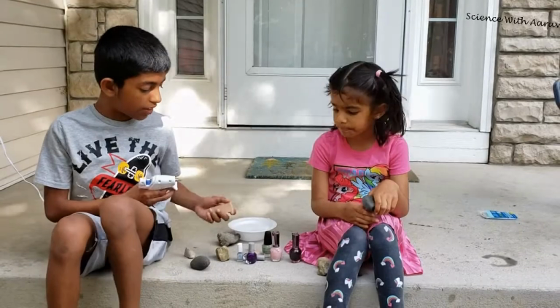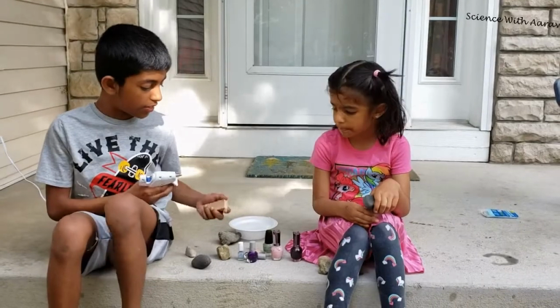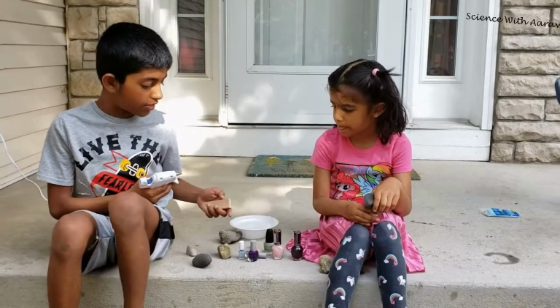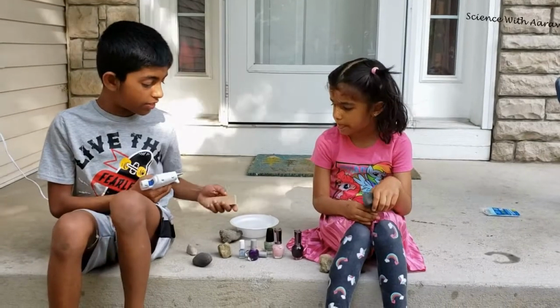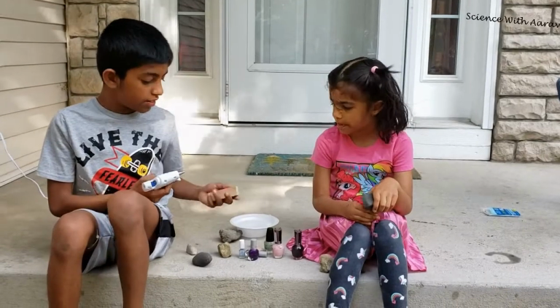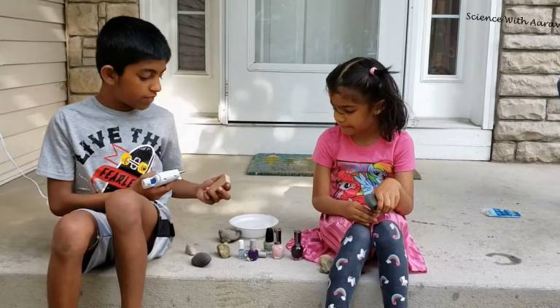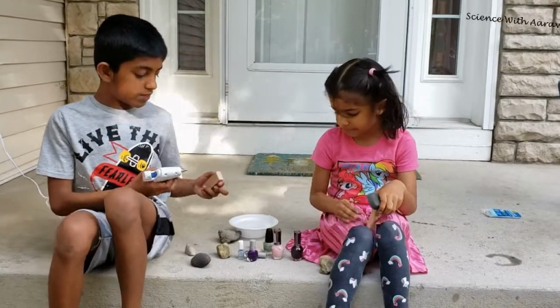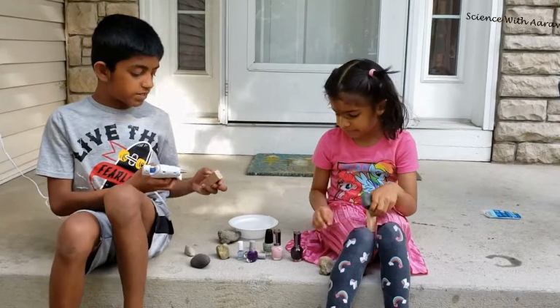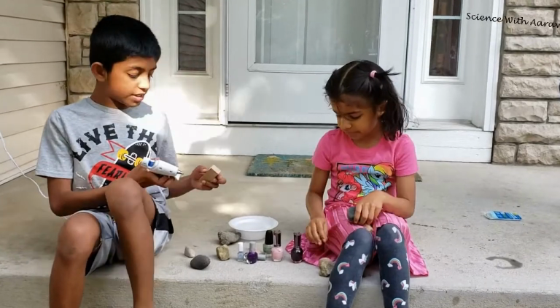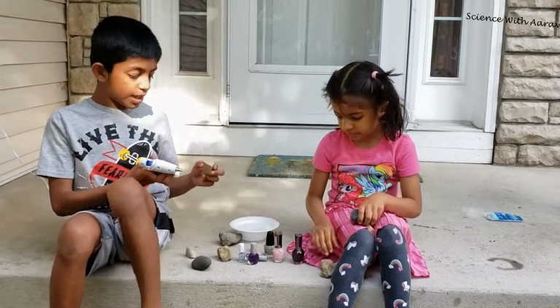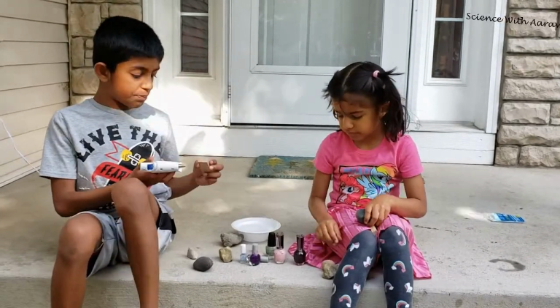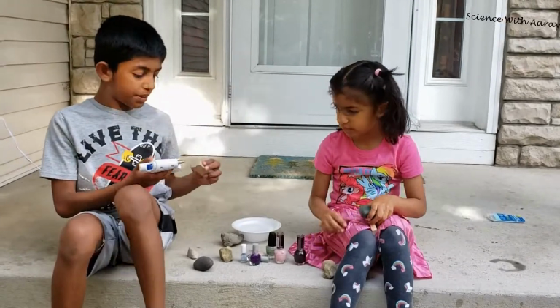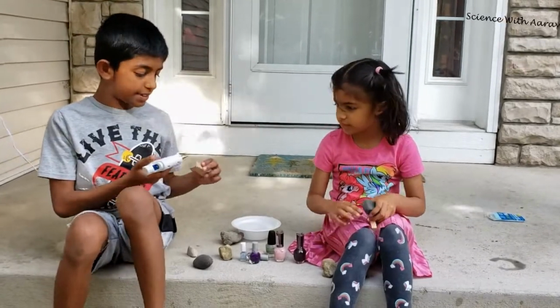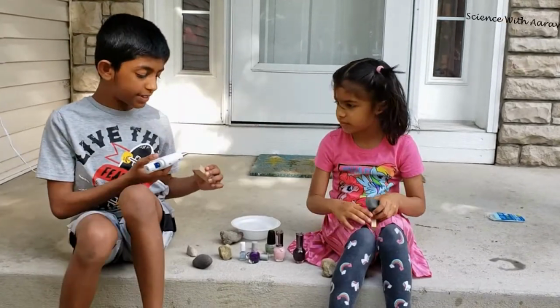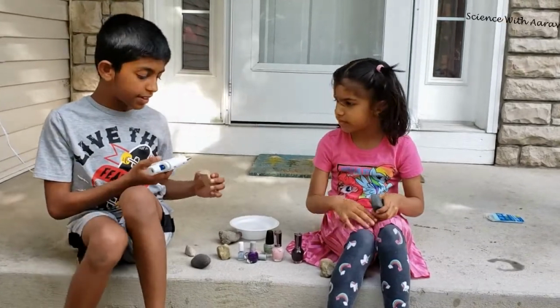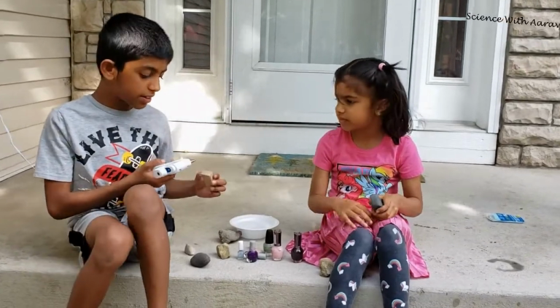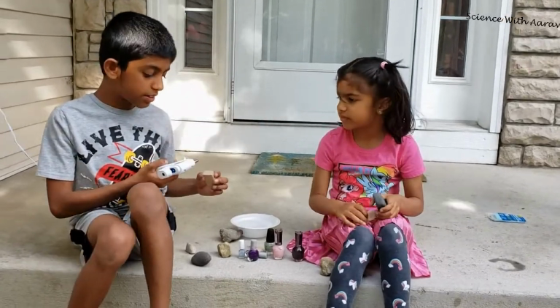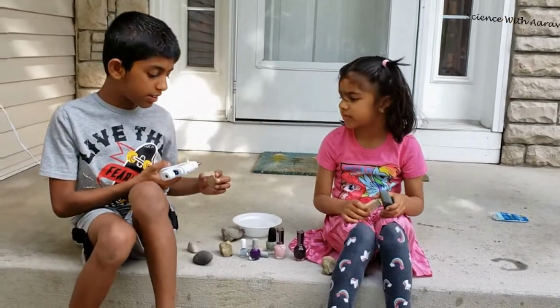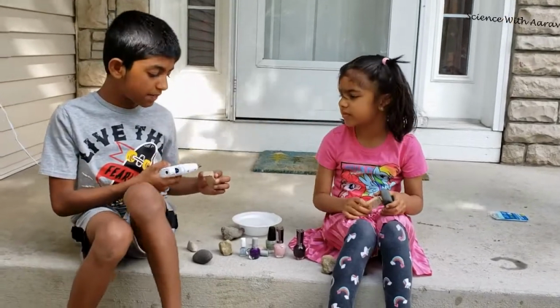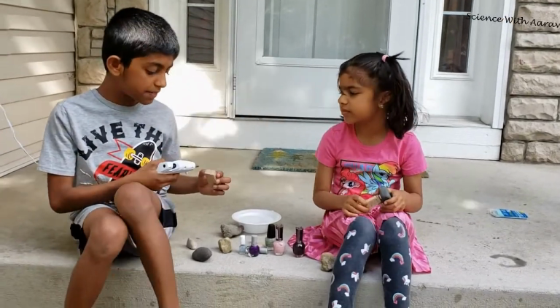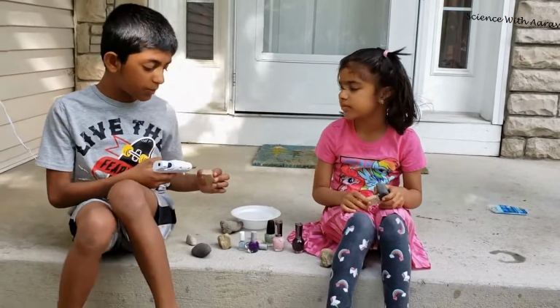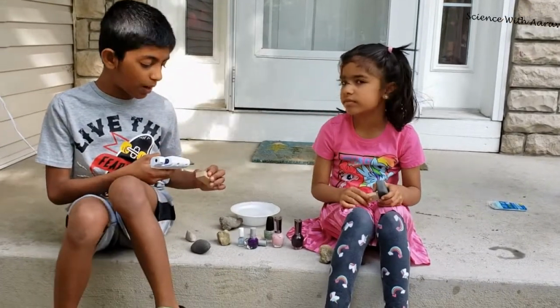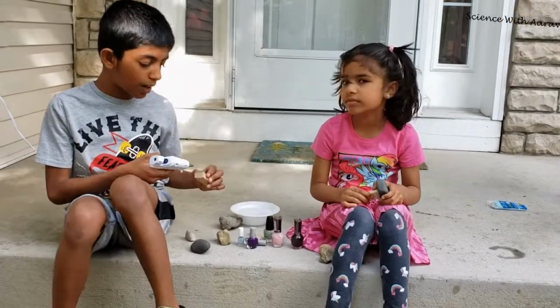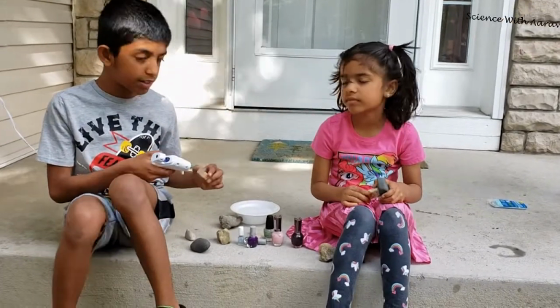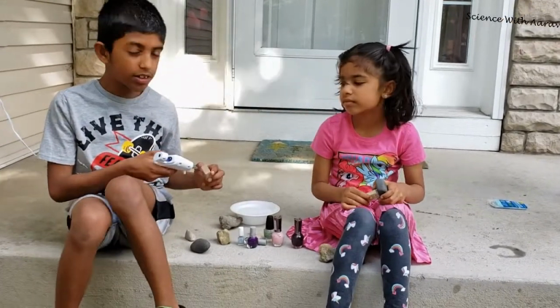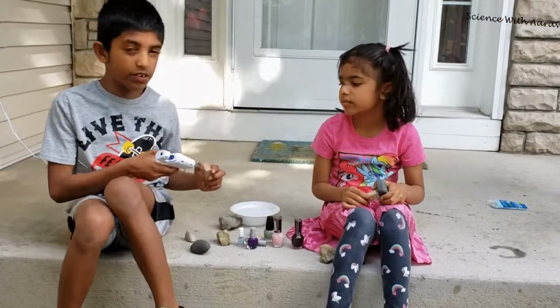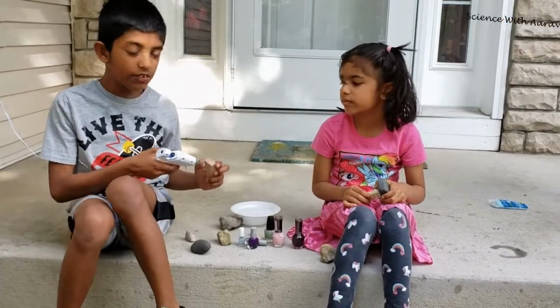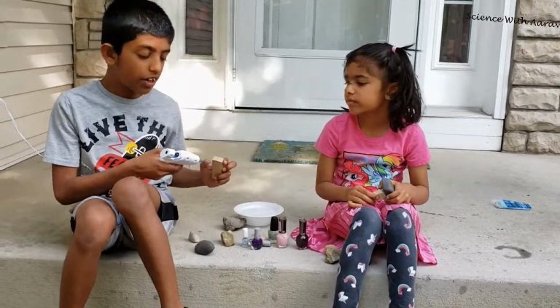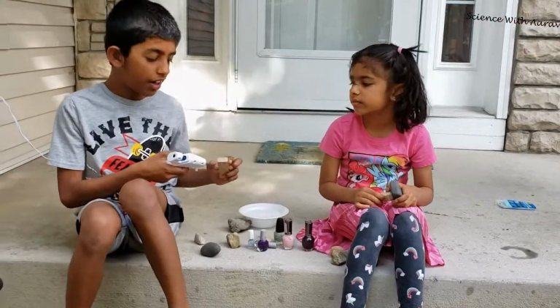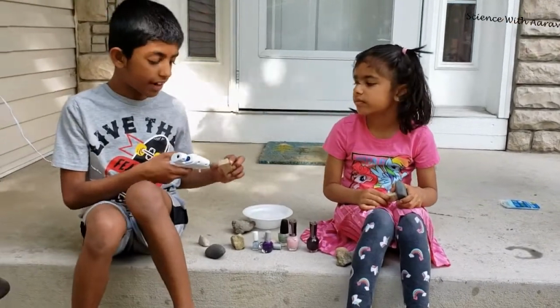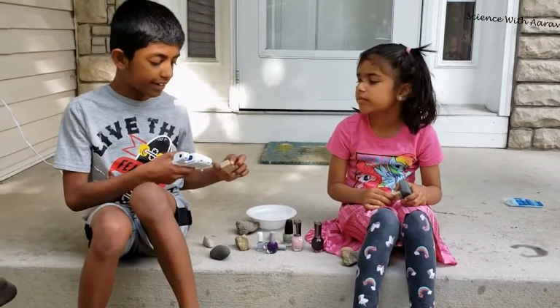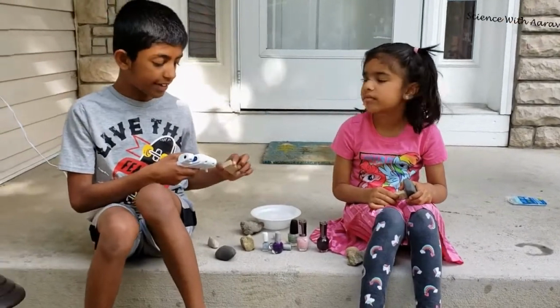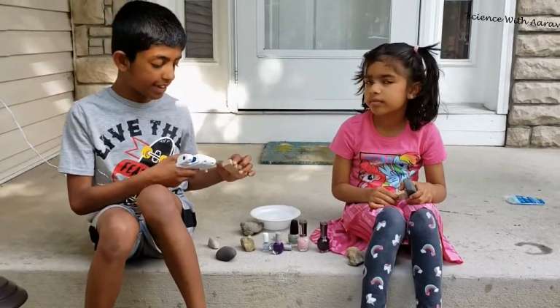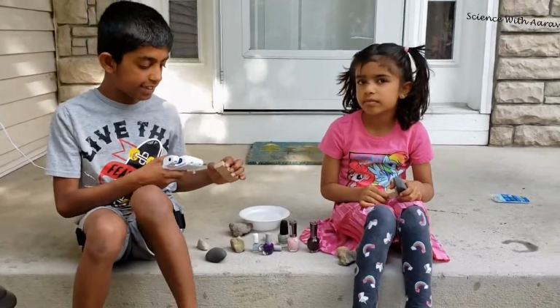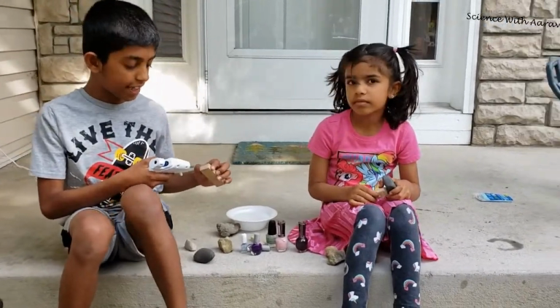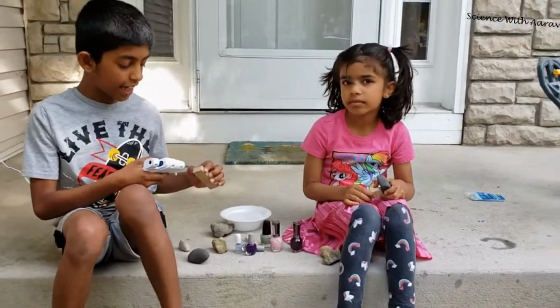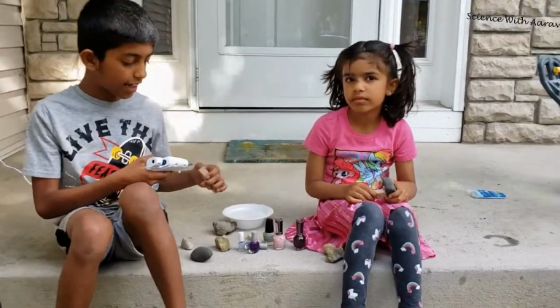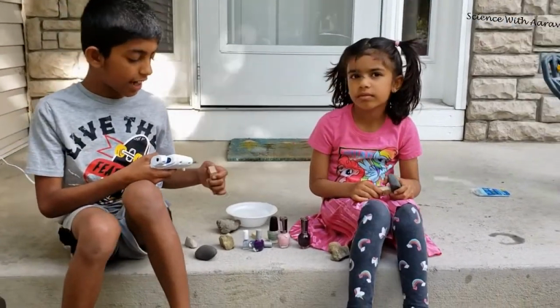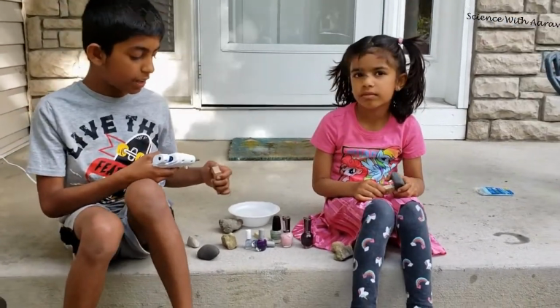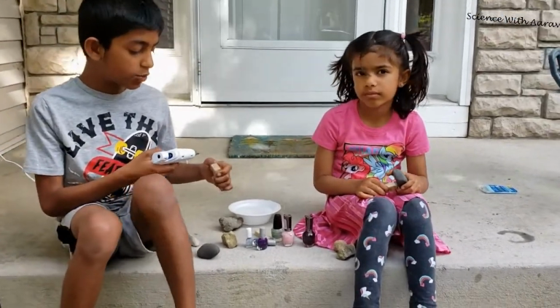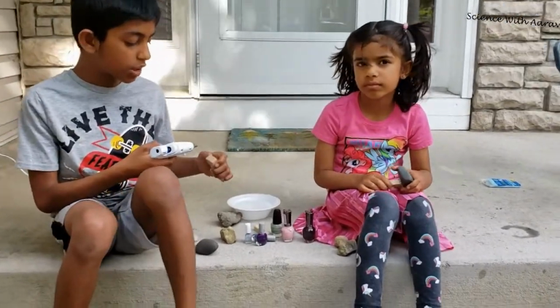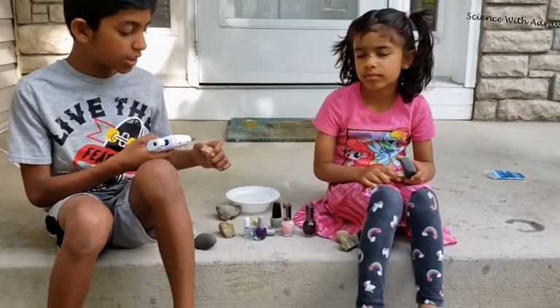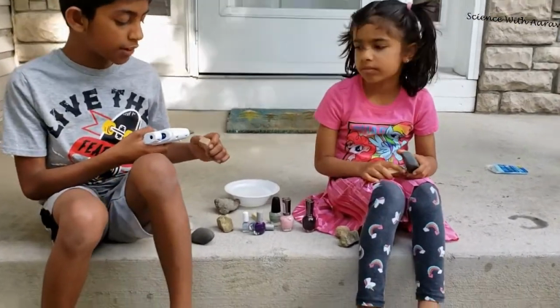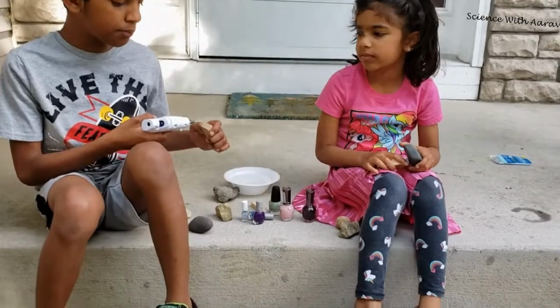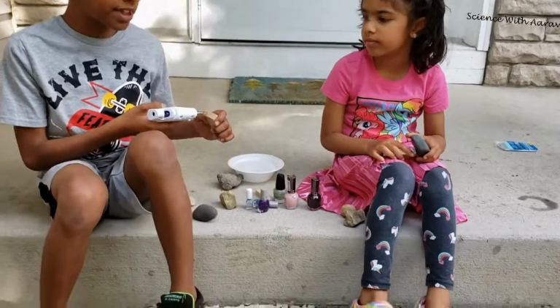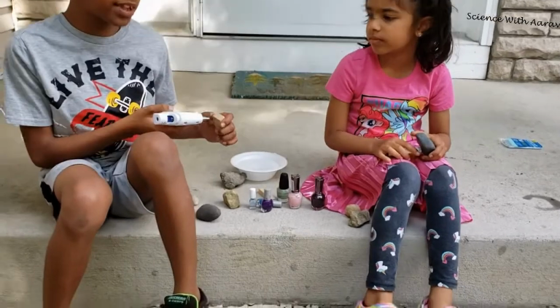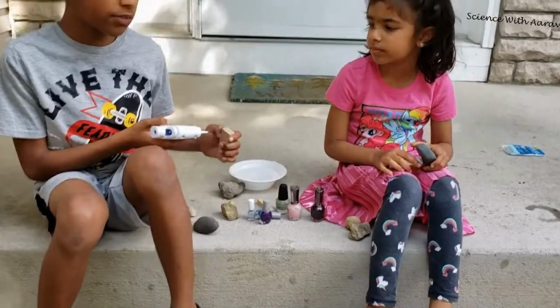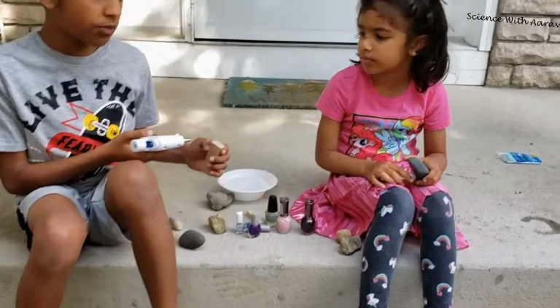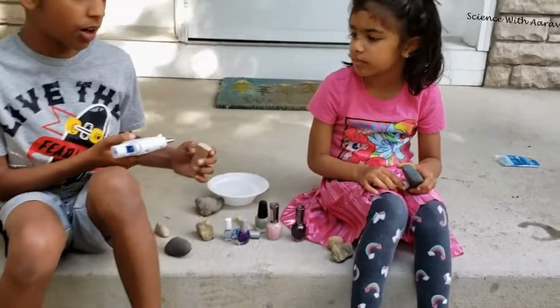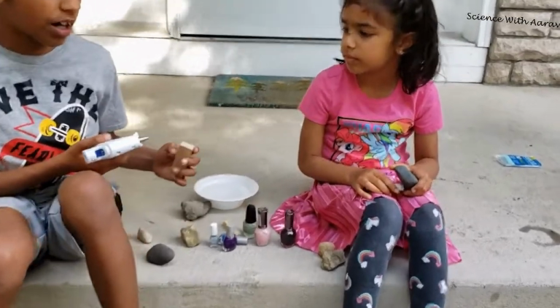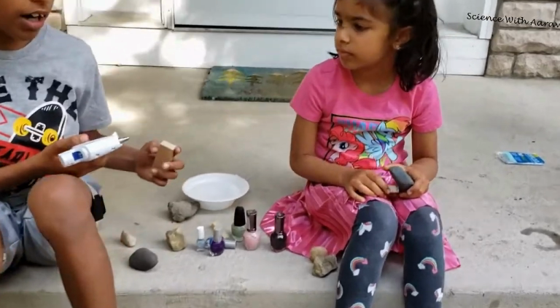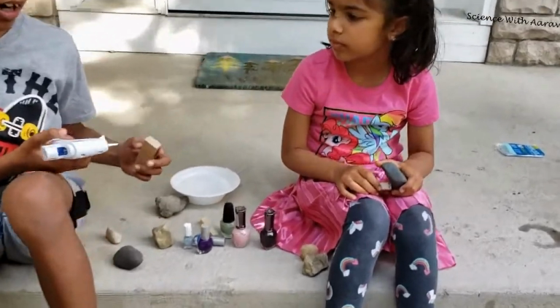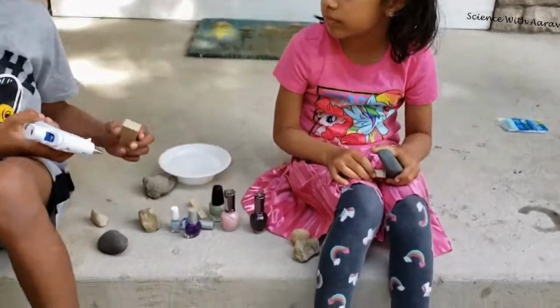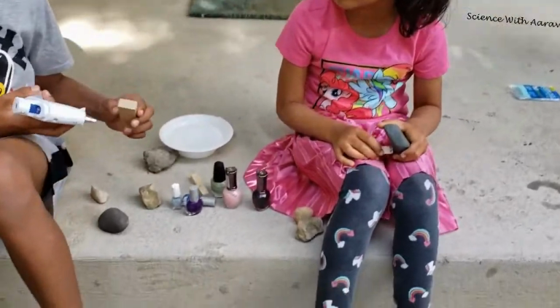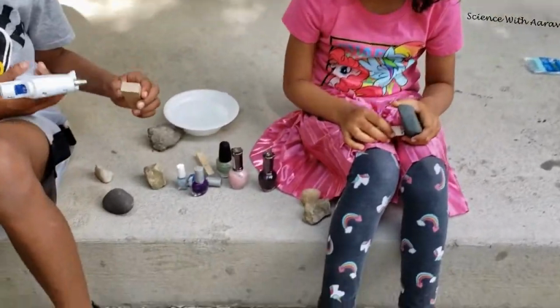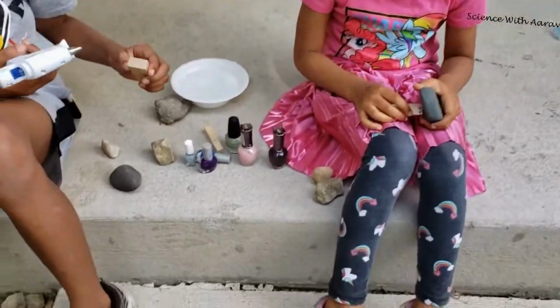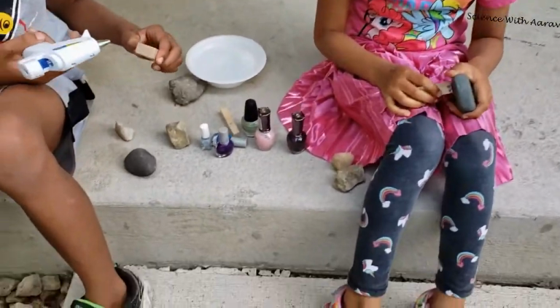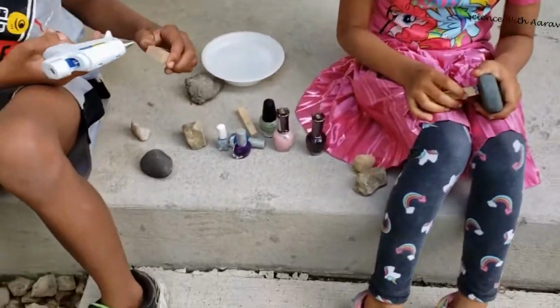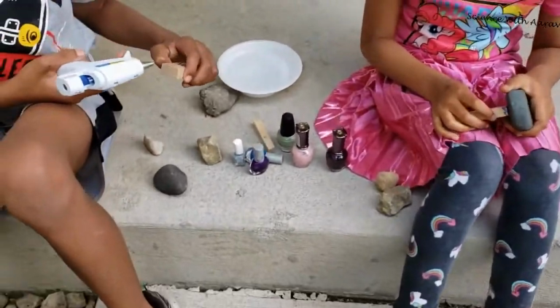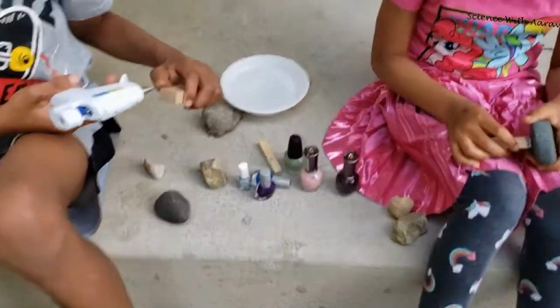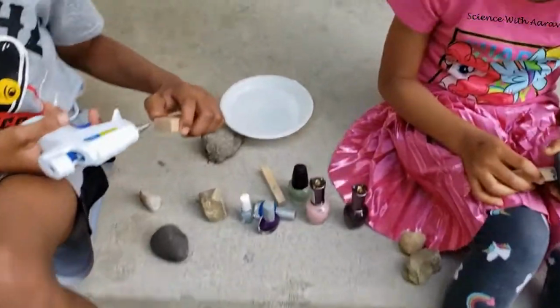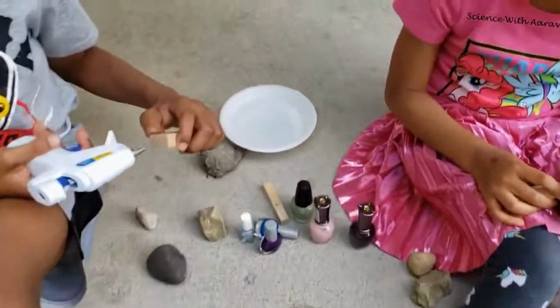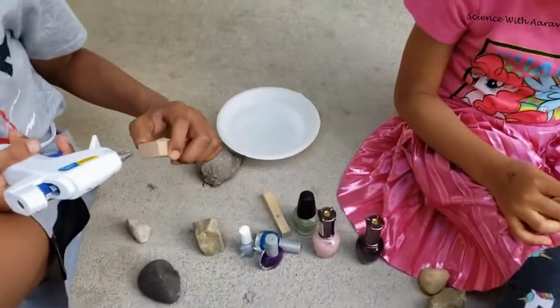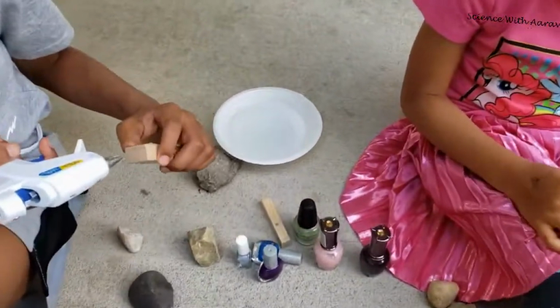The first step is to glue some hot glue onto the stick and quickly put the rock on before it dries.